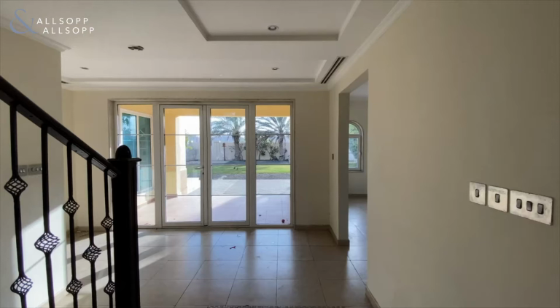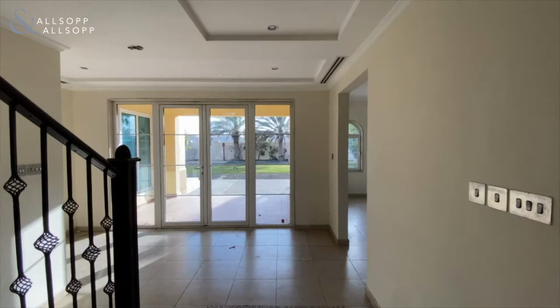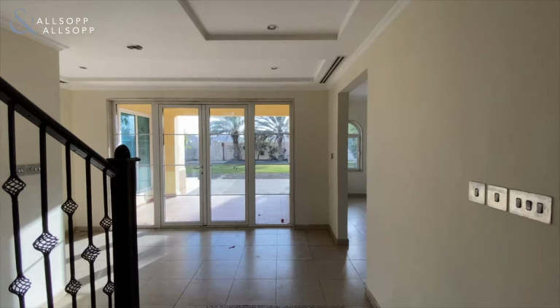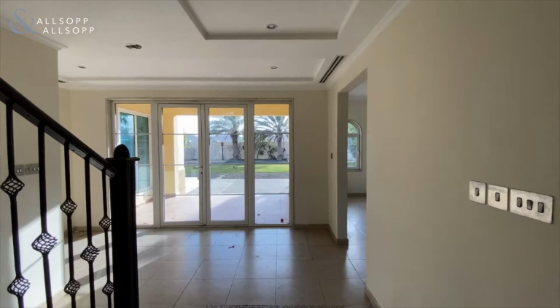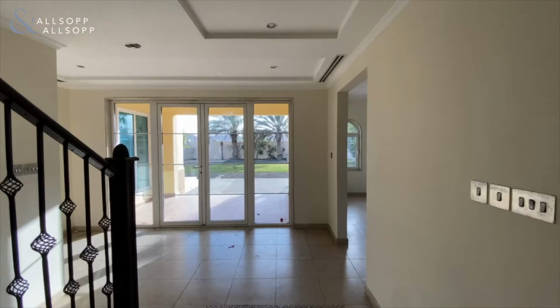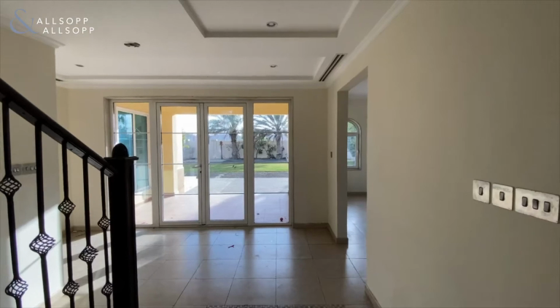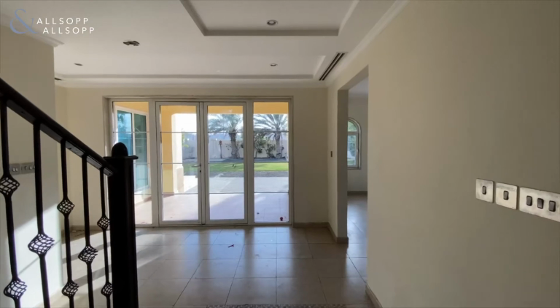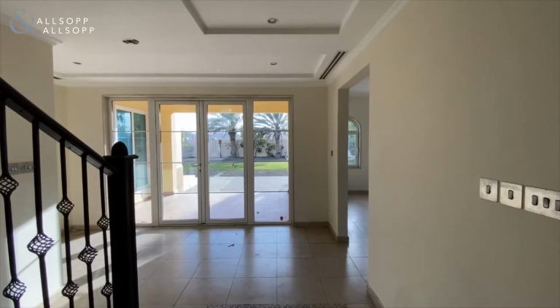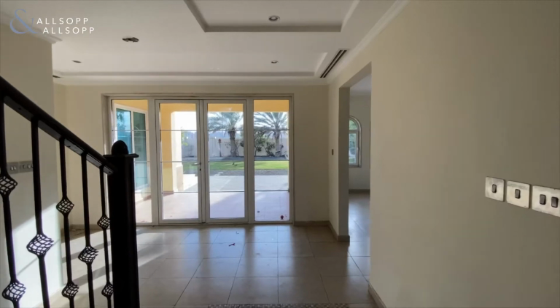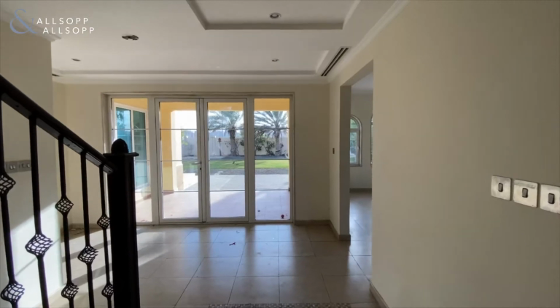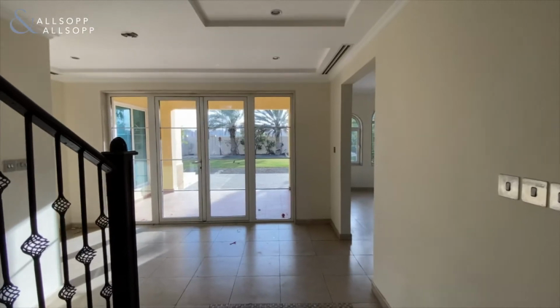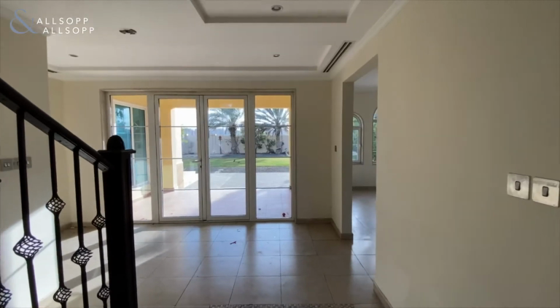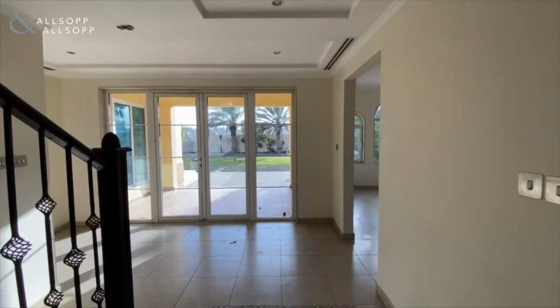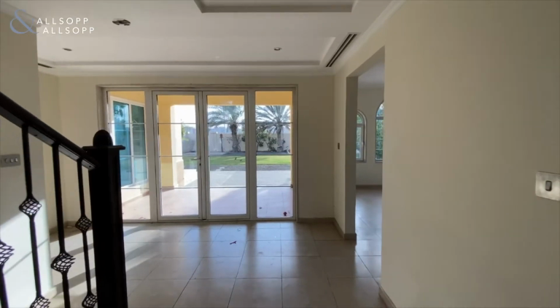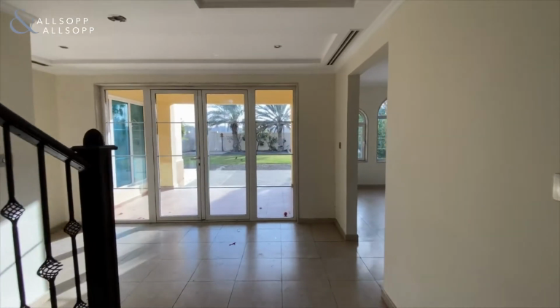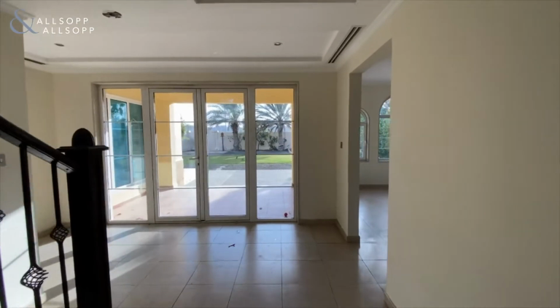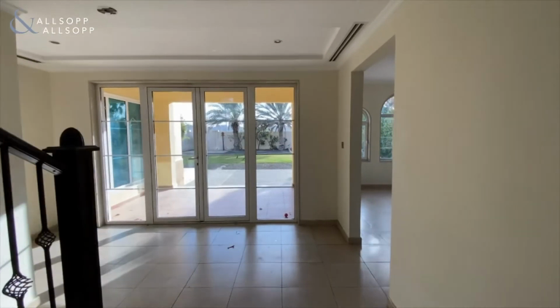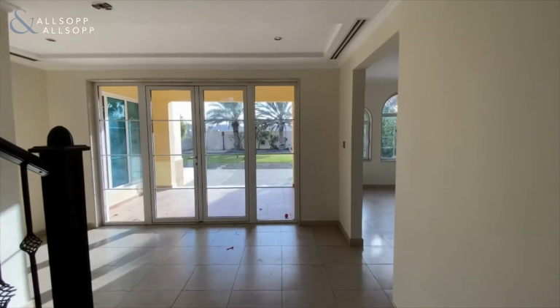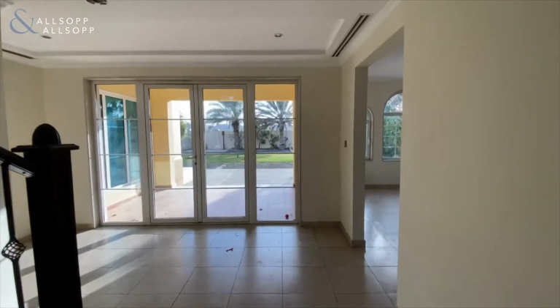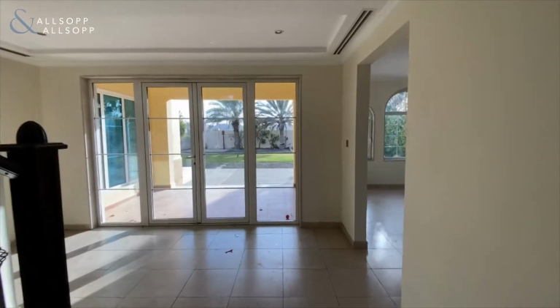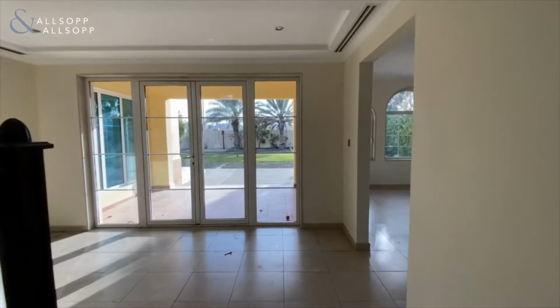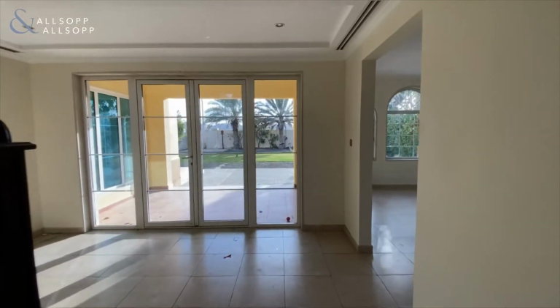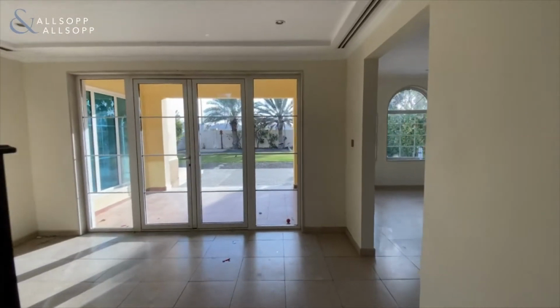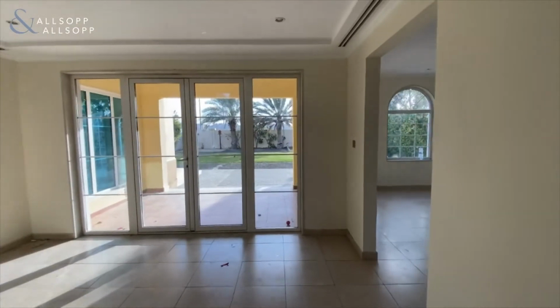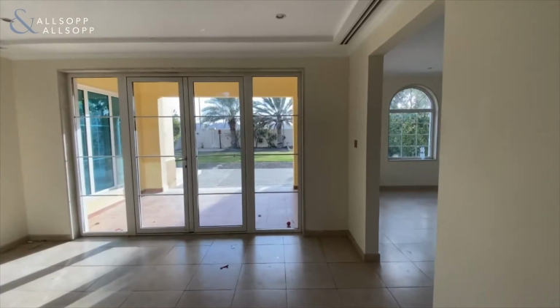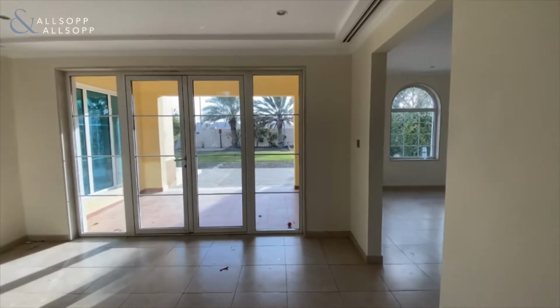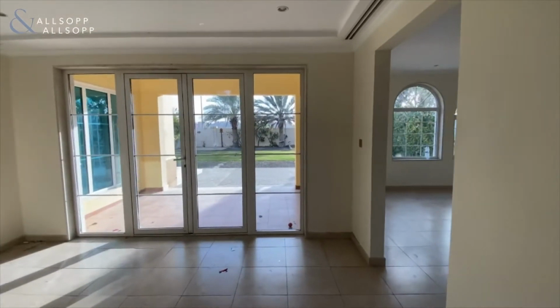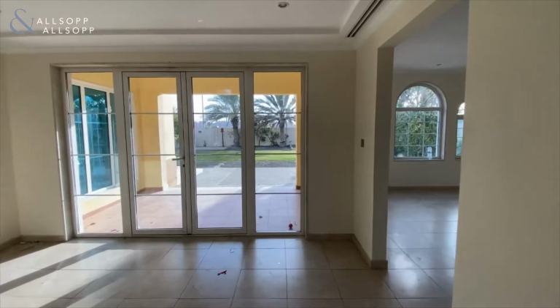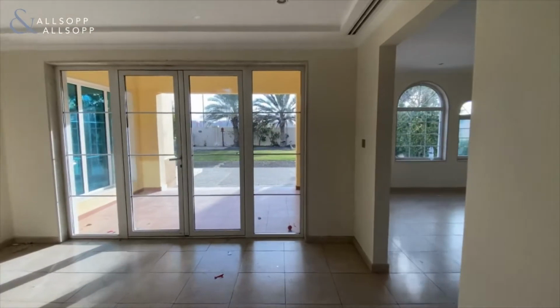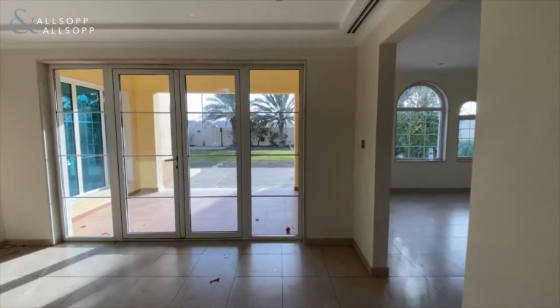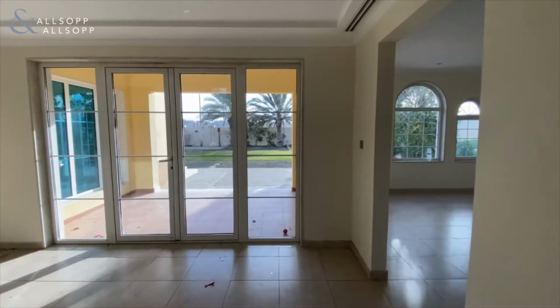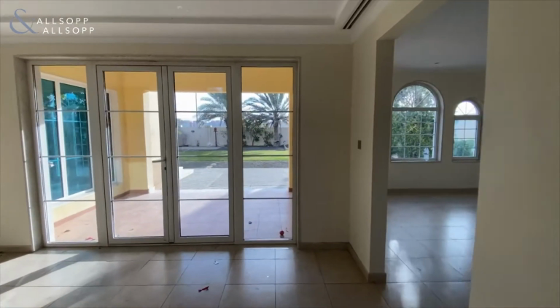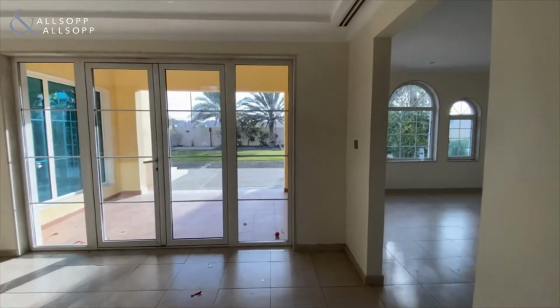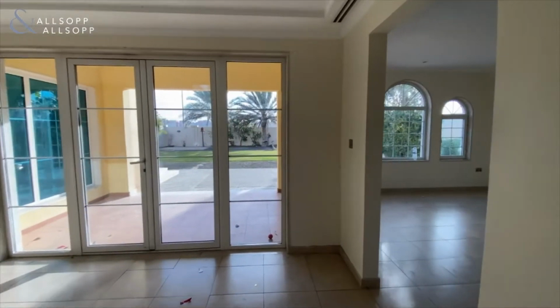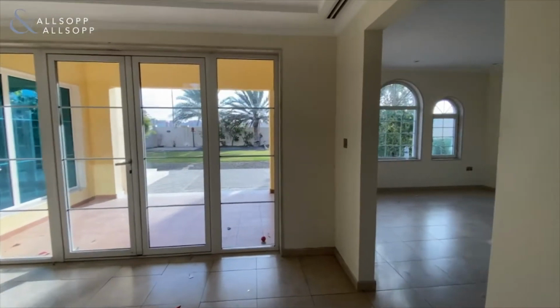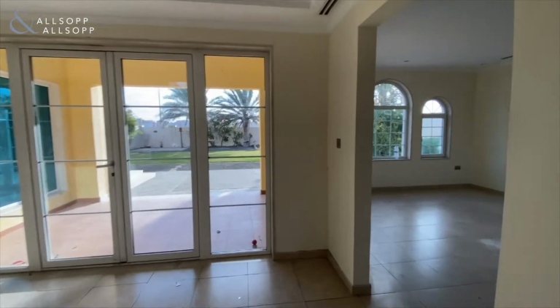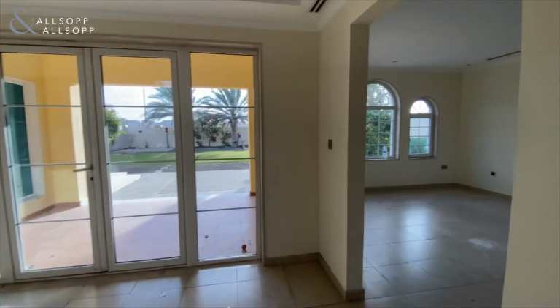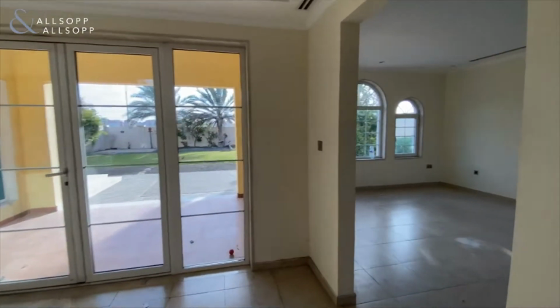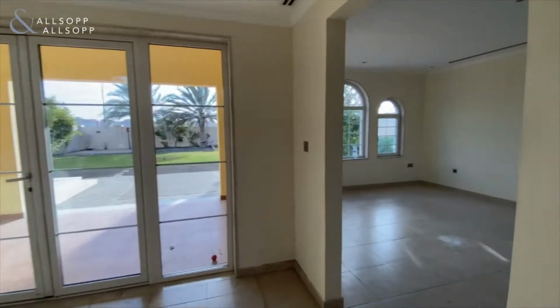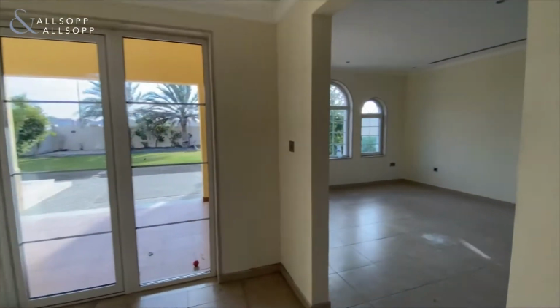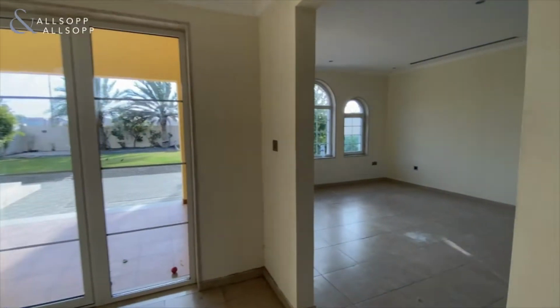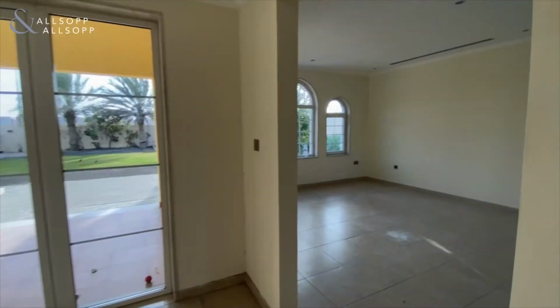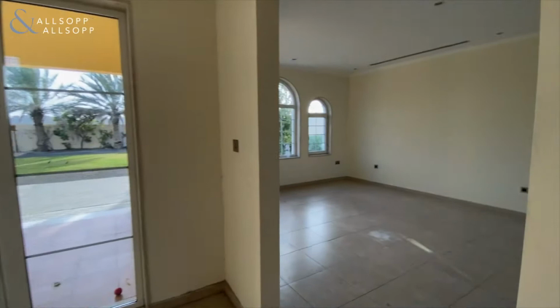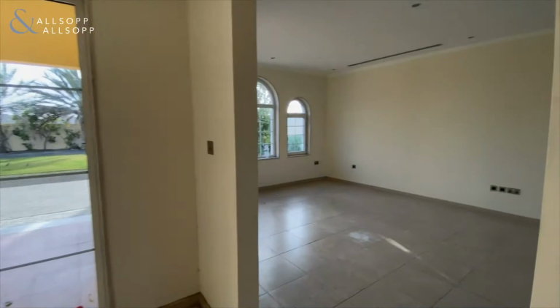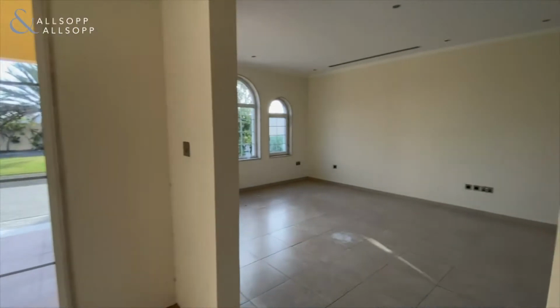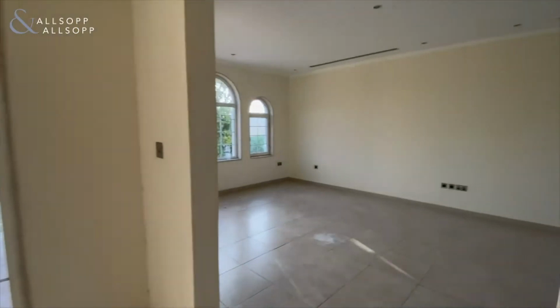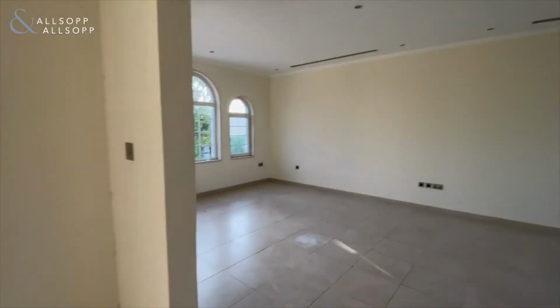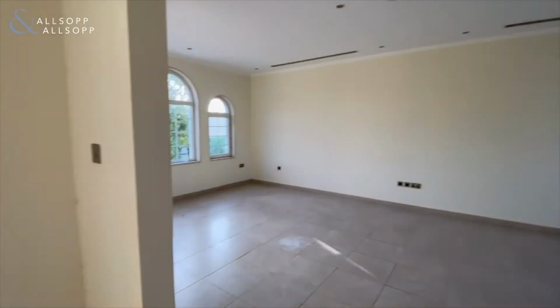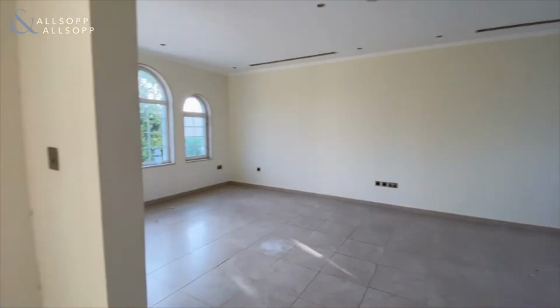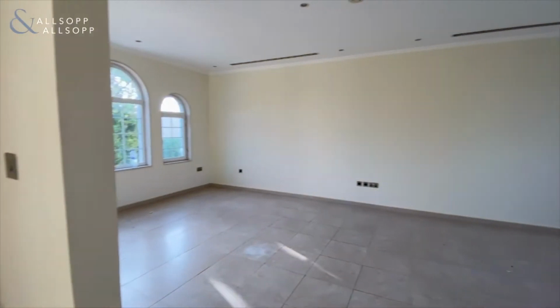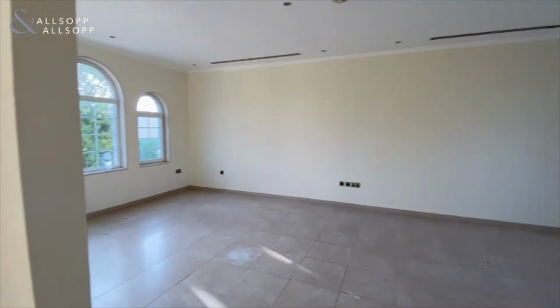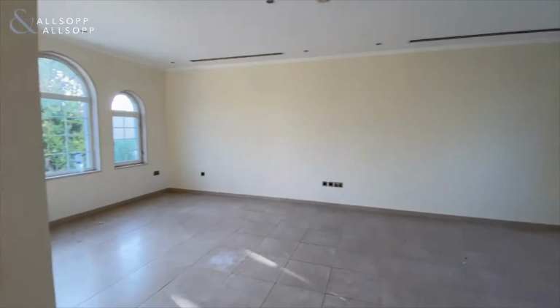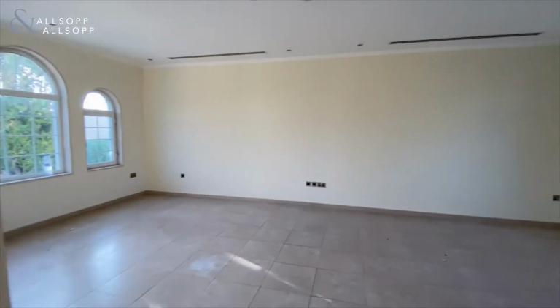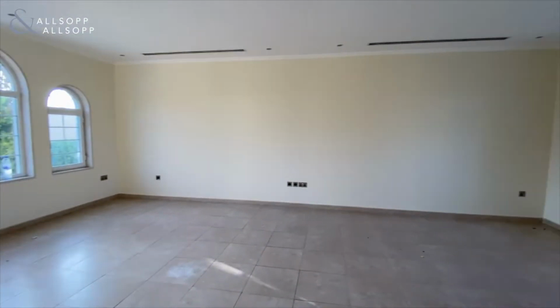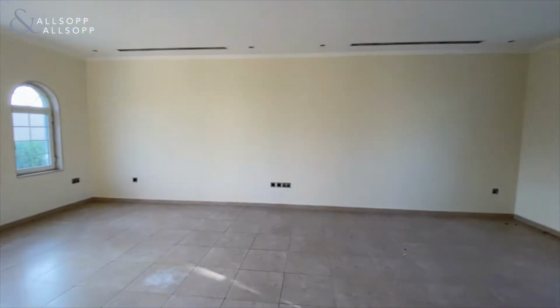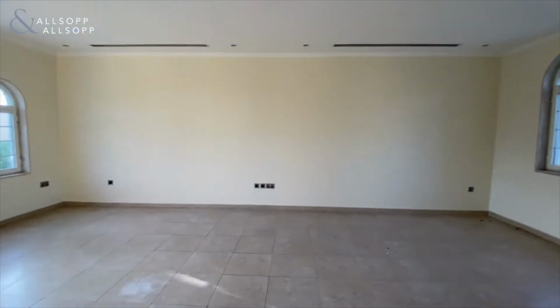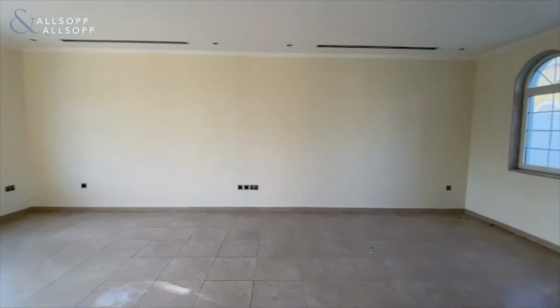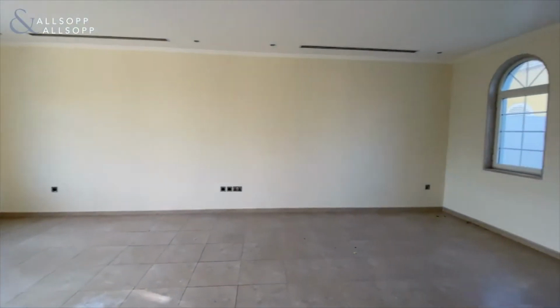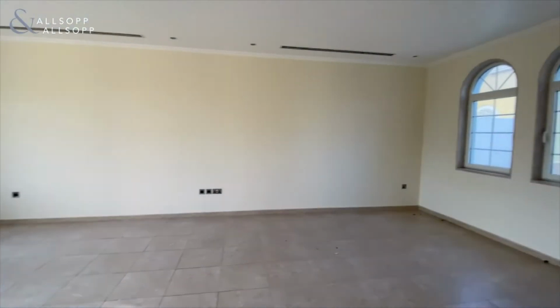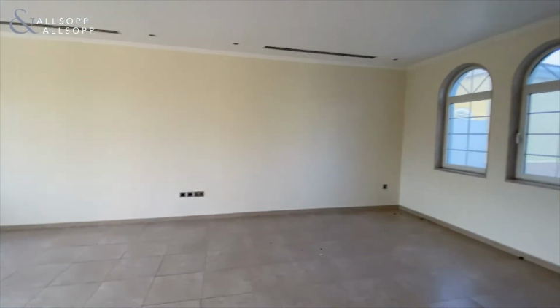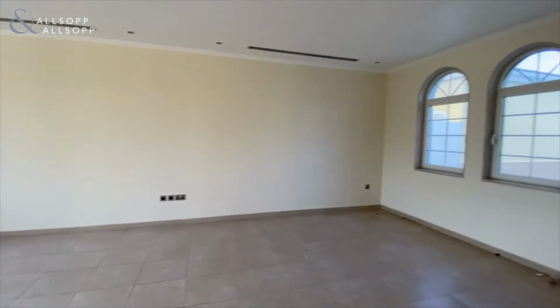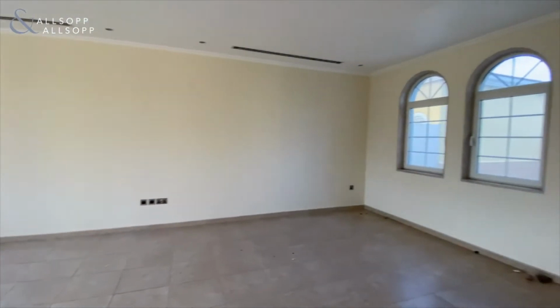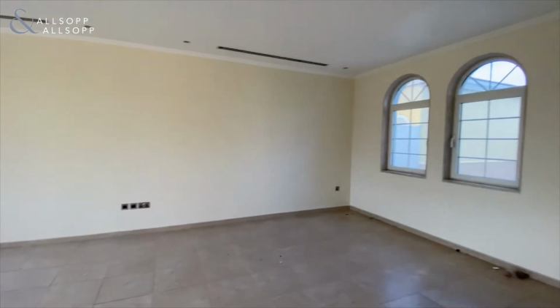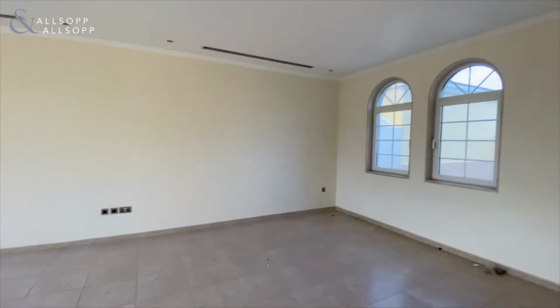Good afternoon, this is David from Allsop and Allsop Real Estate. I'm in Jumeirah Park and I'm here to present you this three bedroom legacy villa.